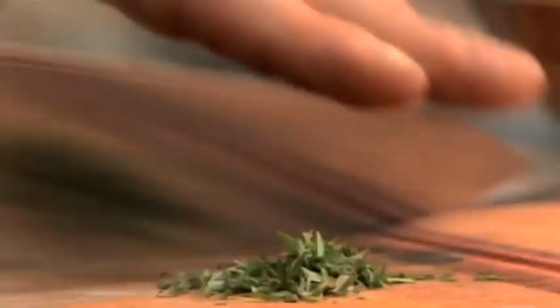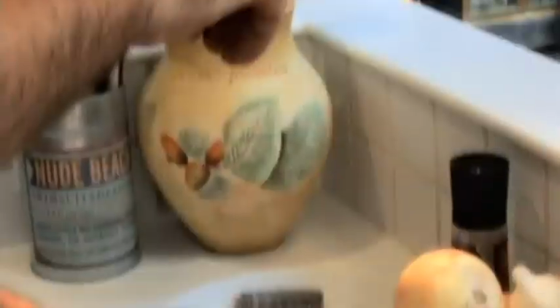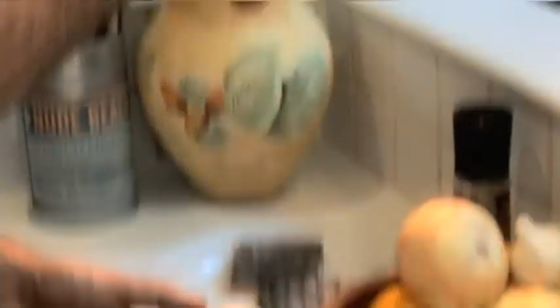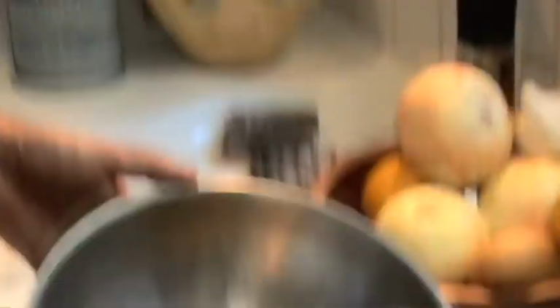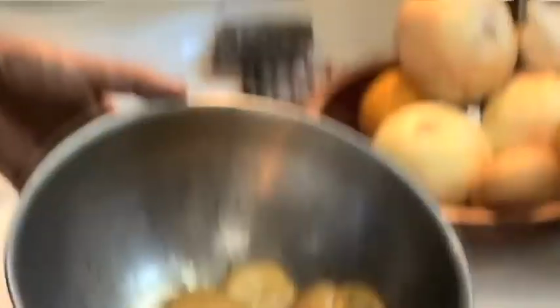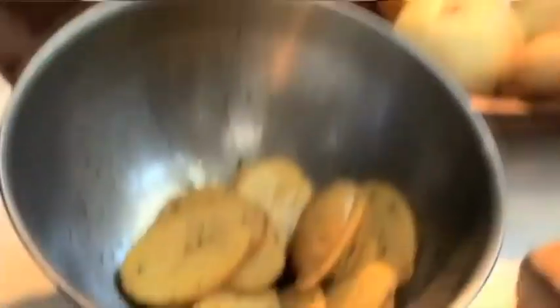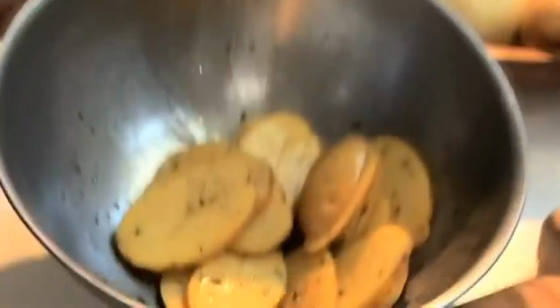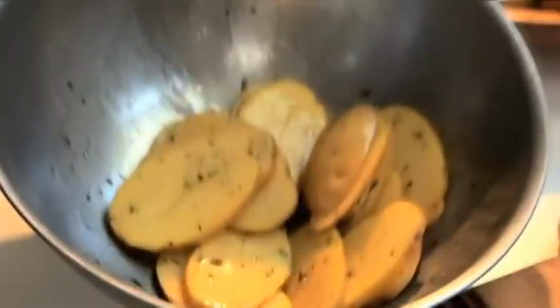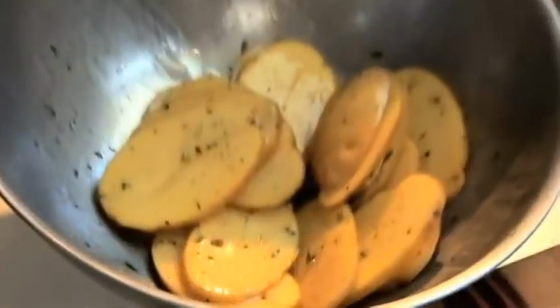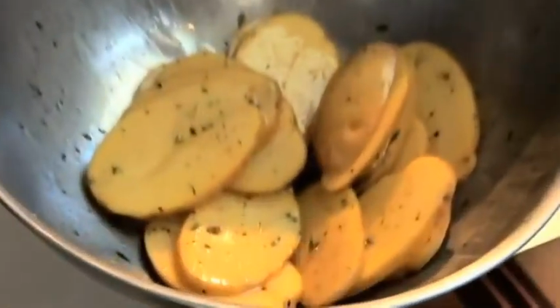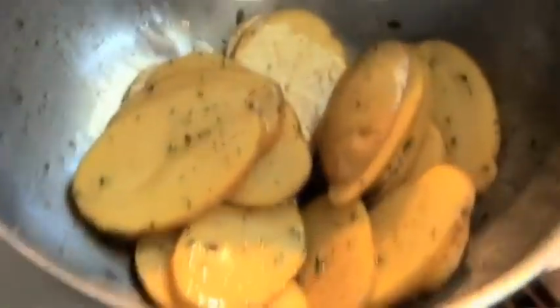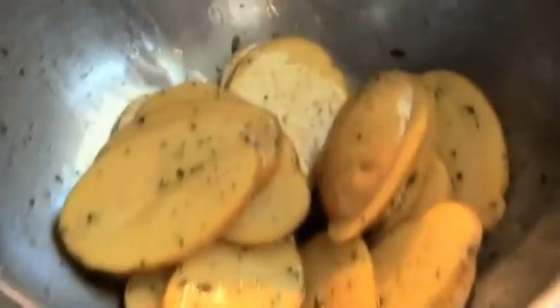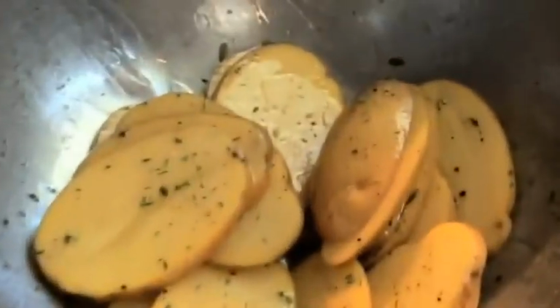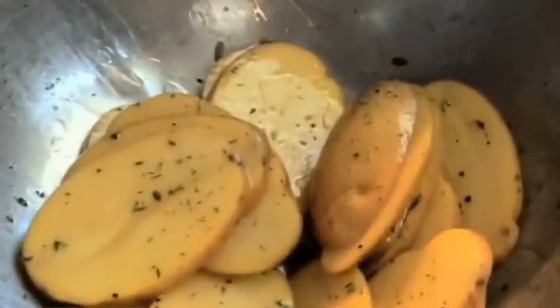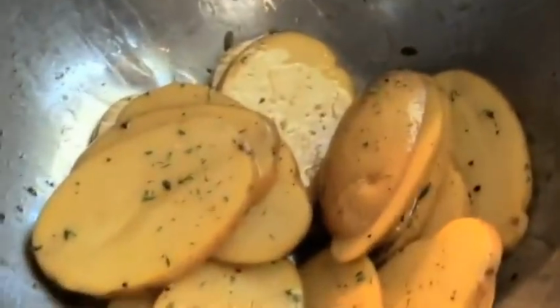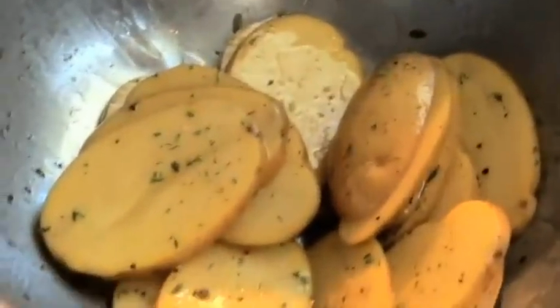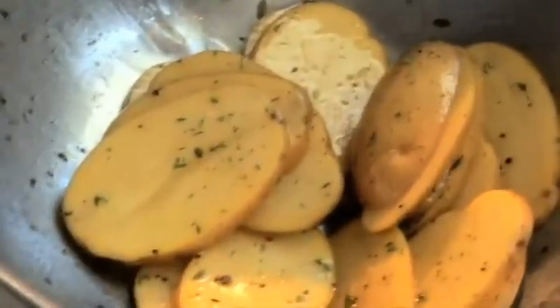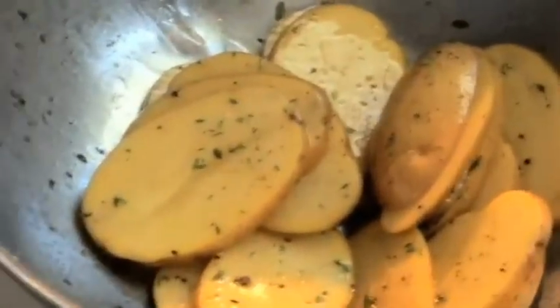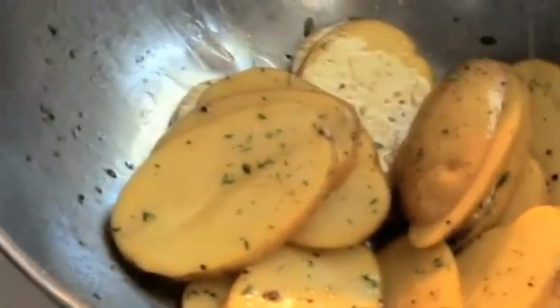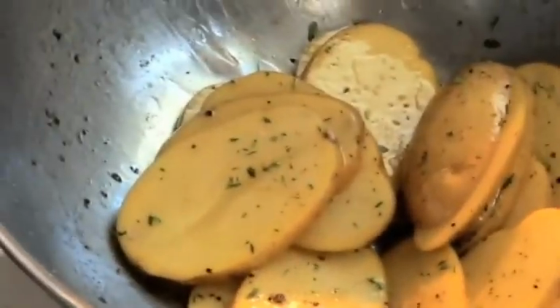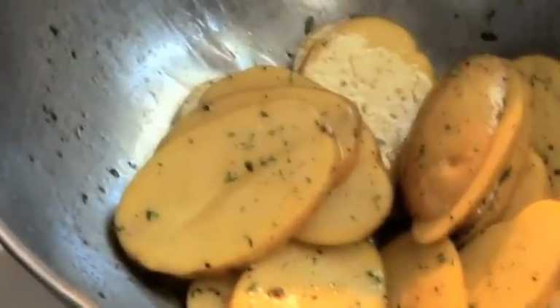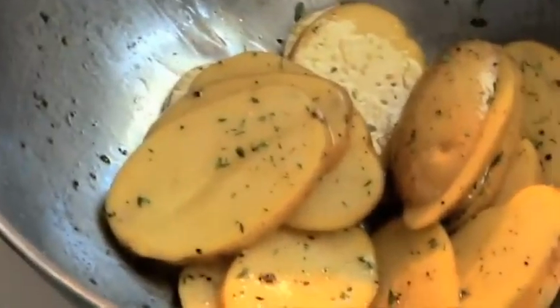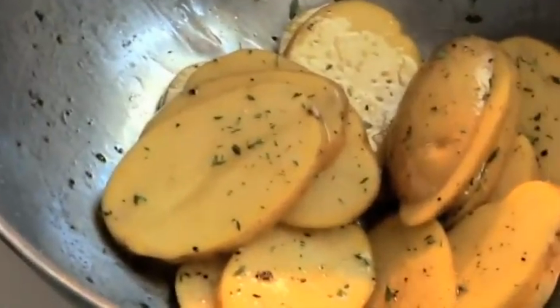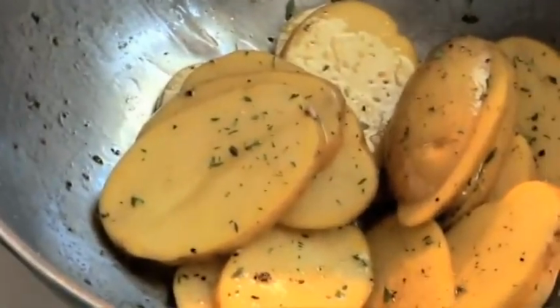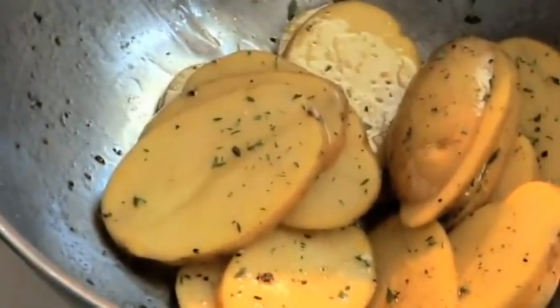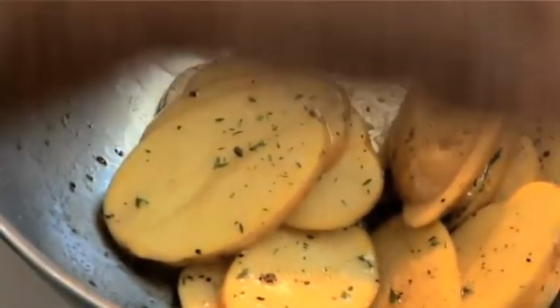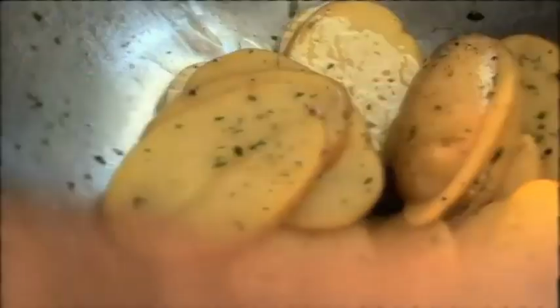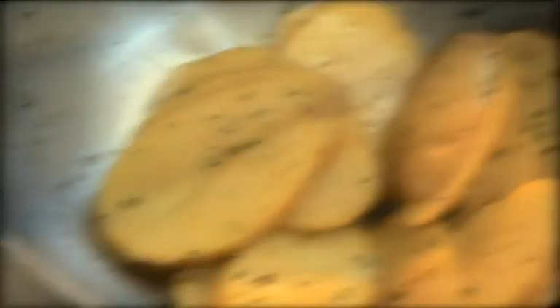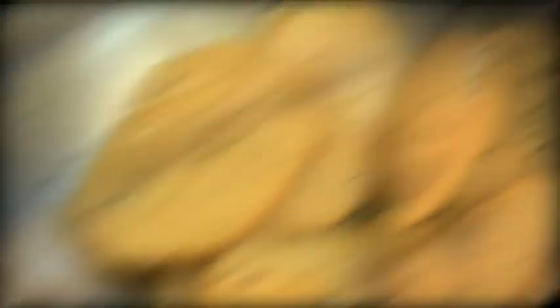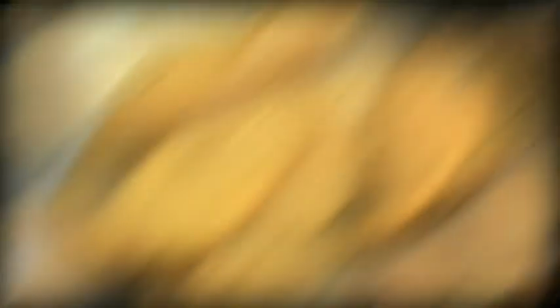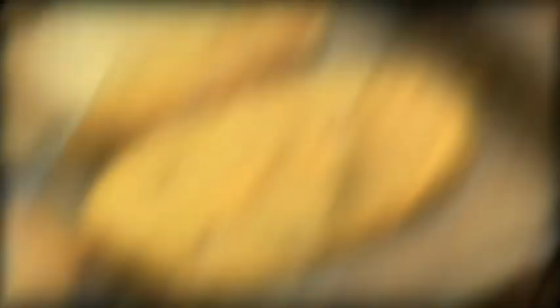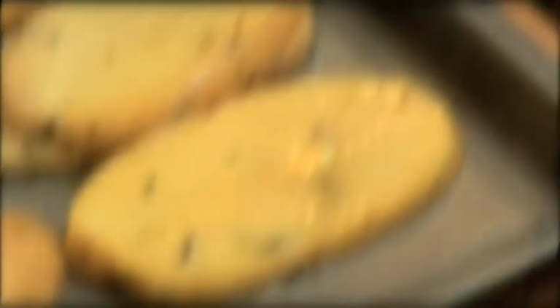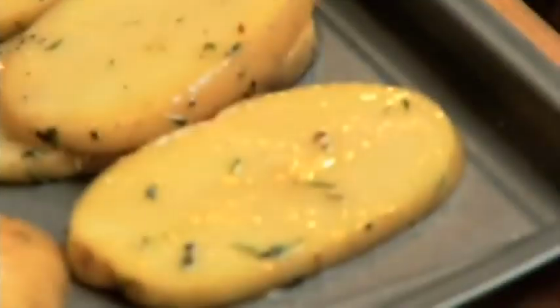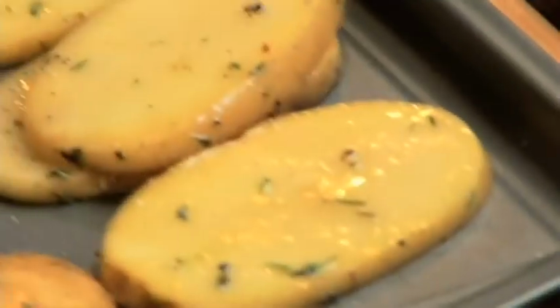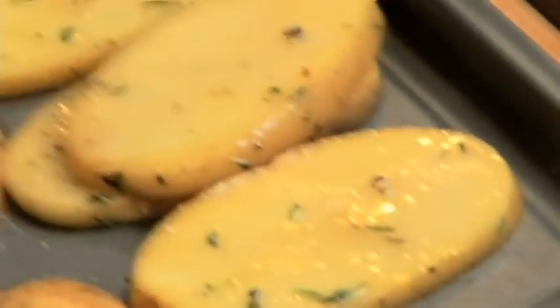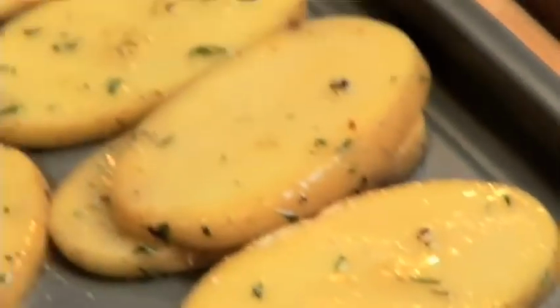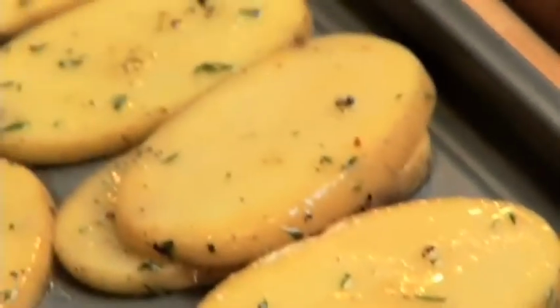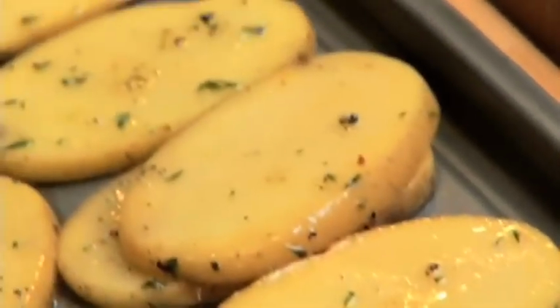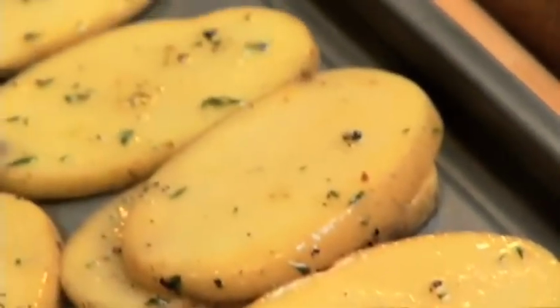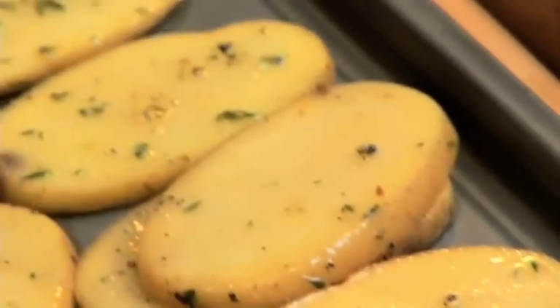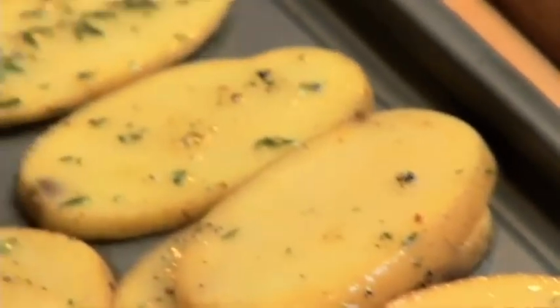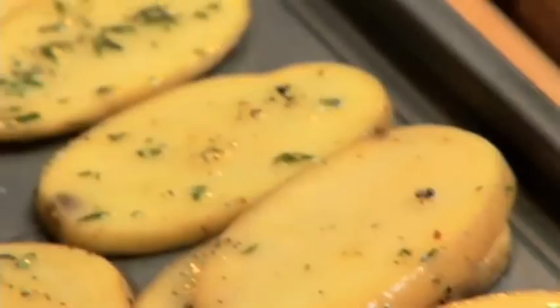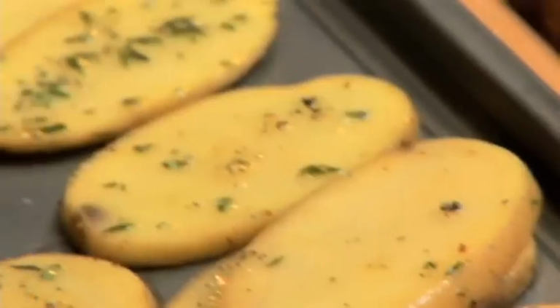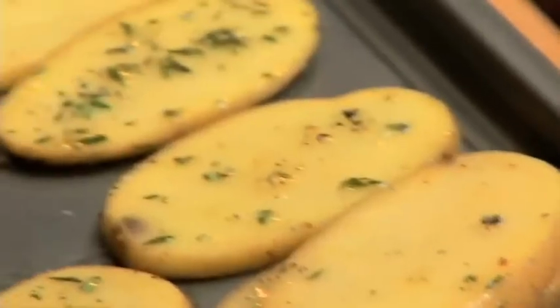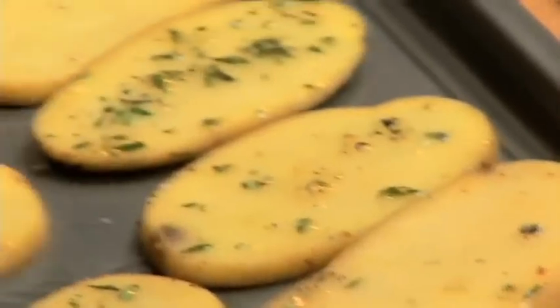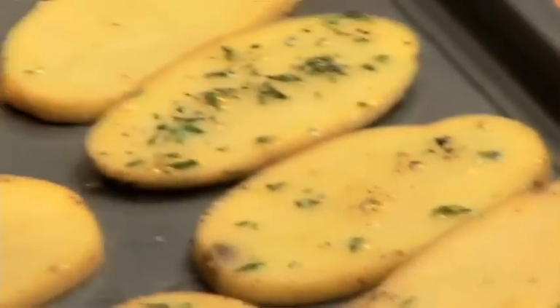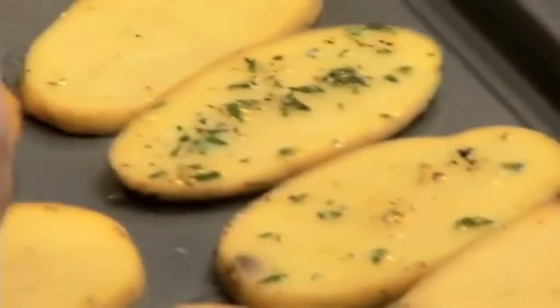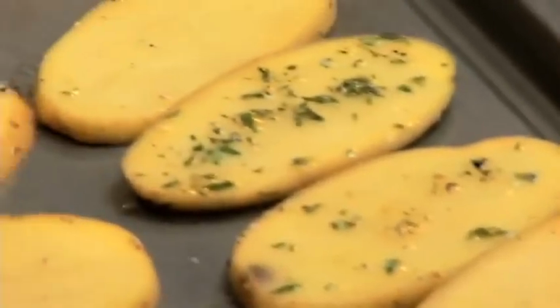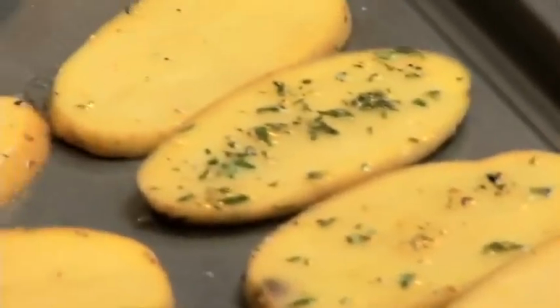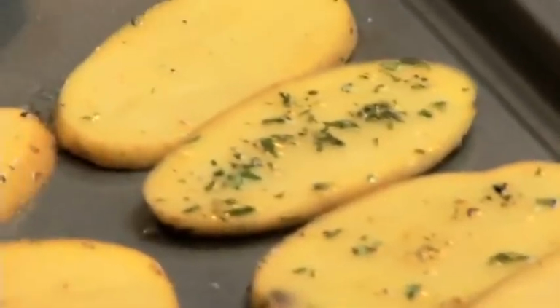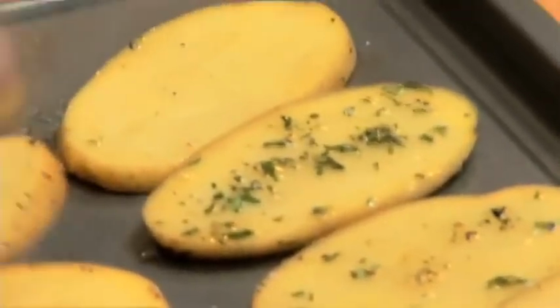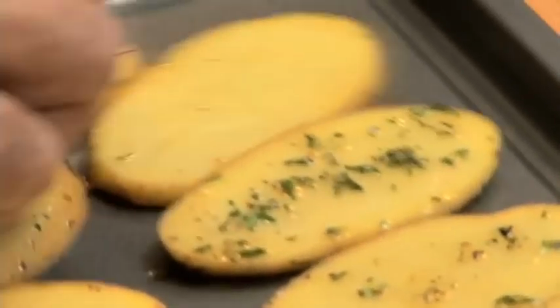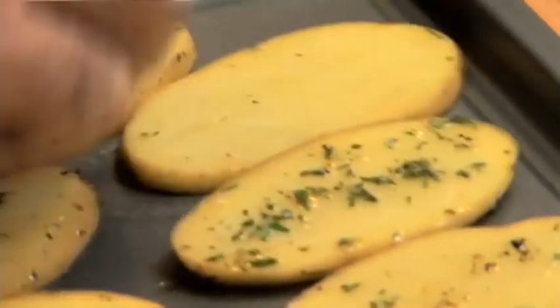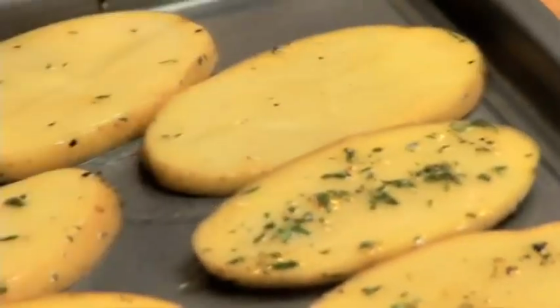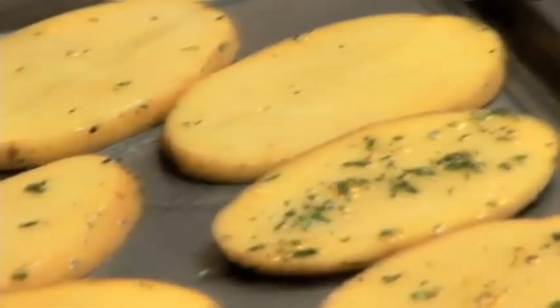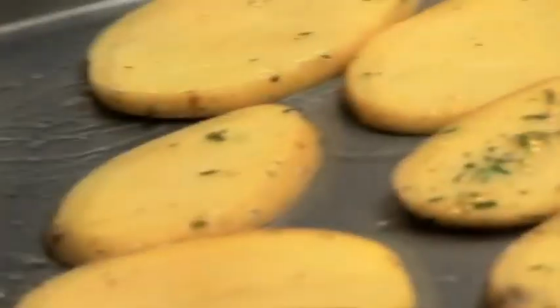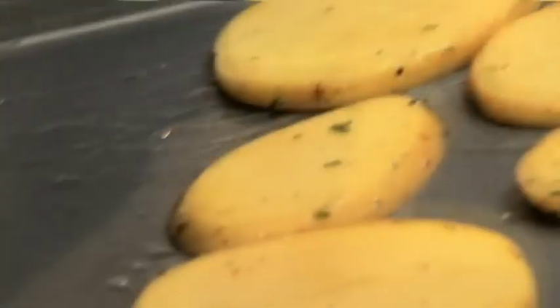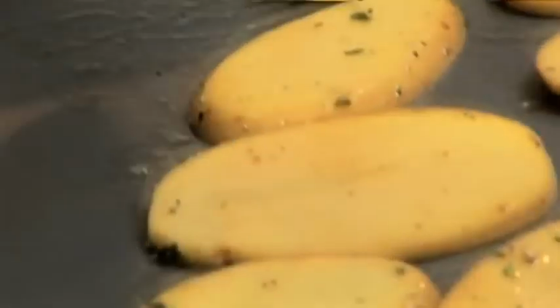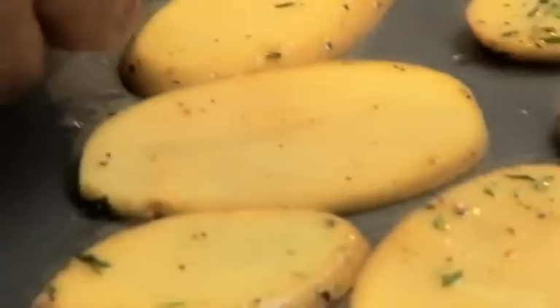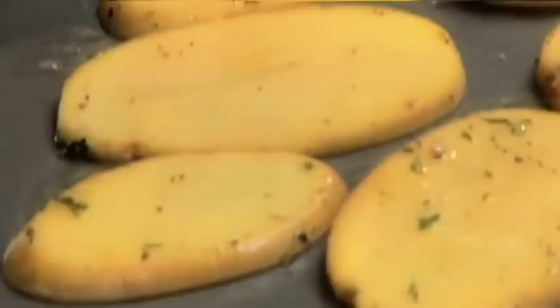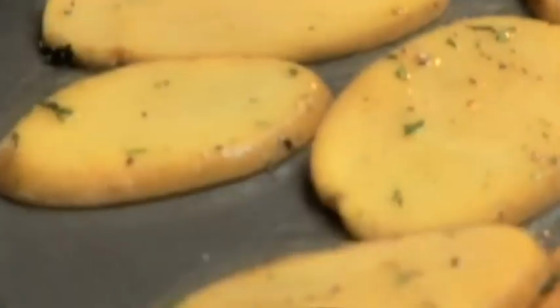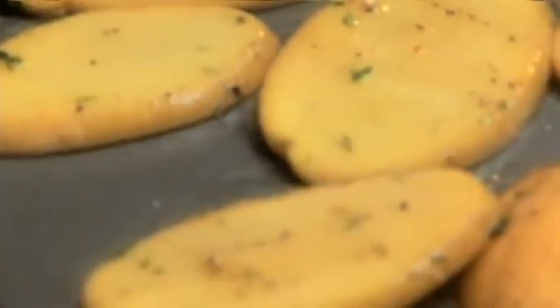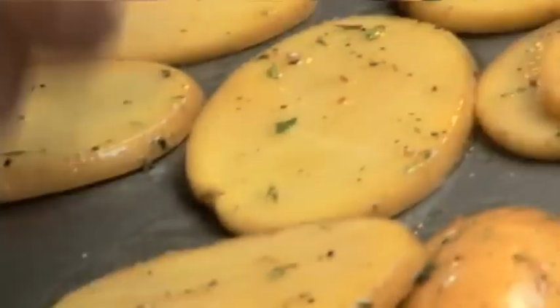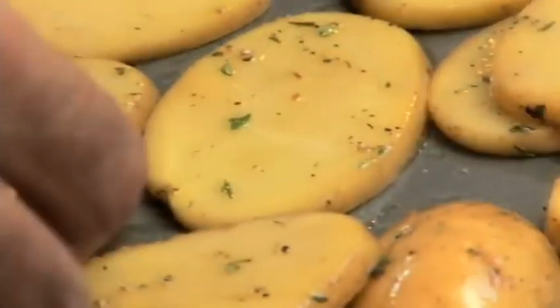Get these in a hot oven. Olive oil, salt, and pepper — that's all you need.